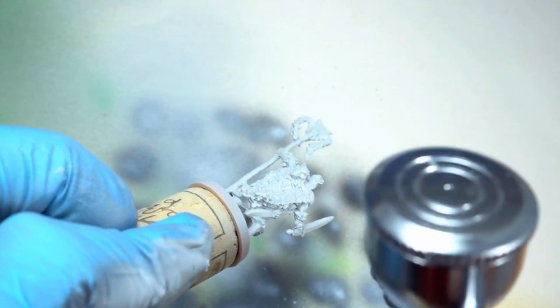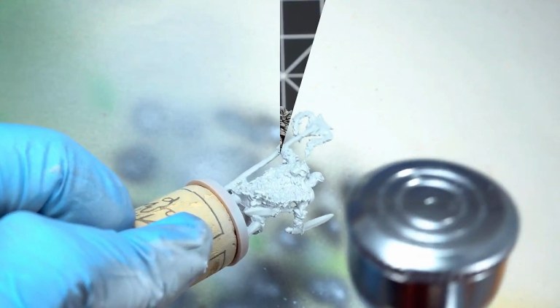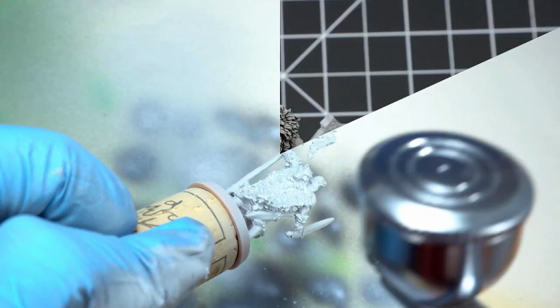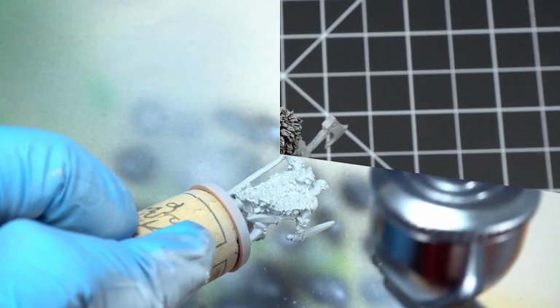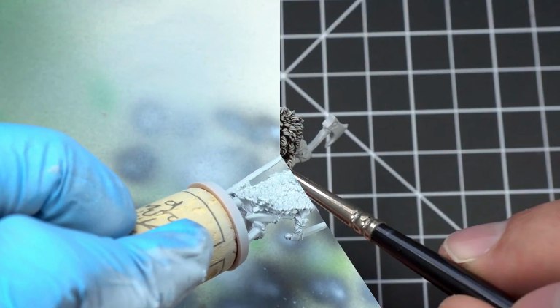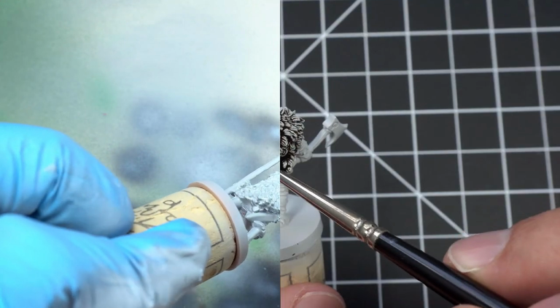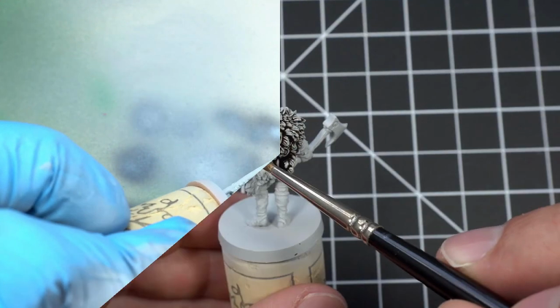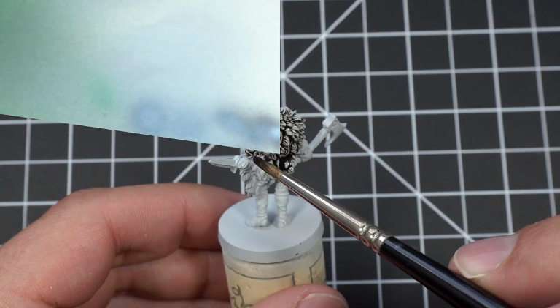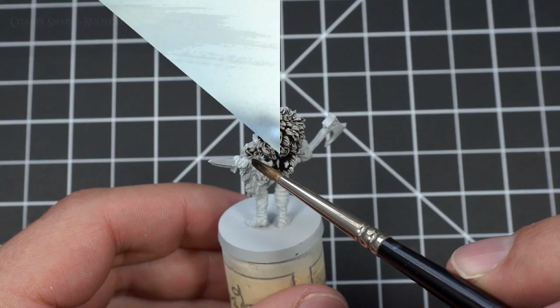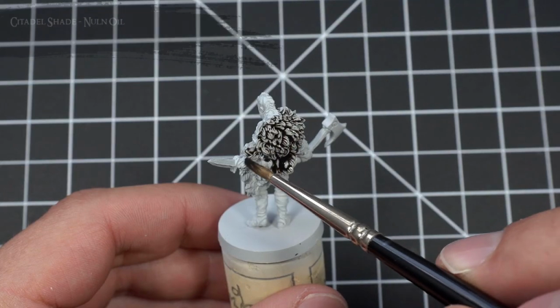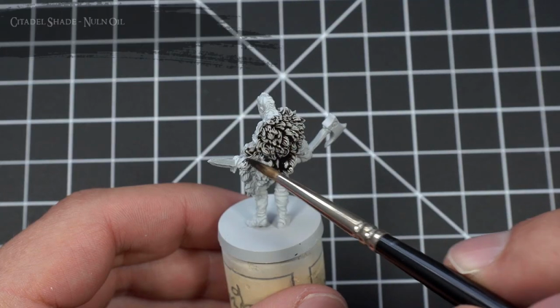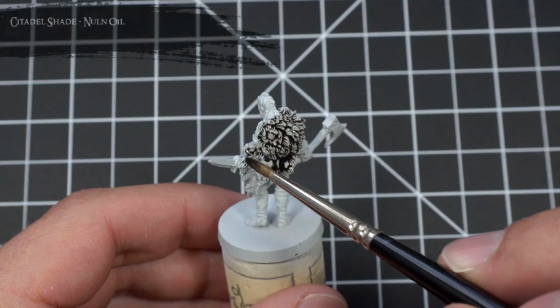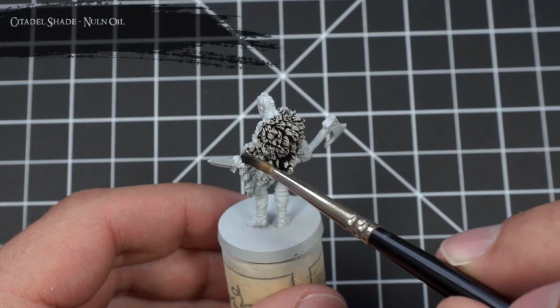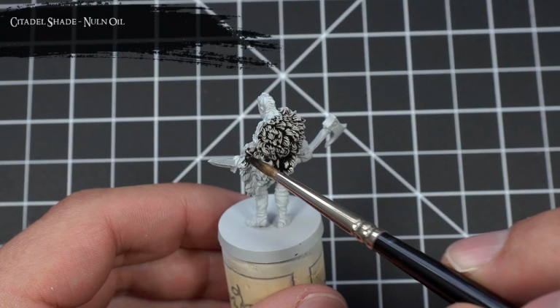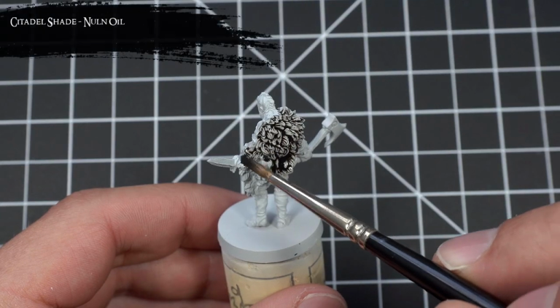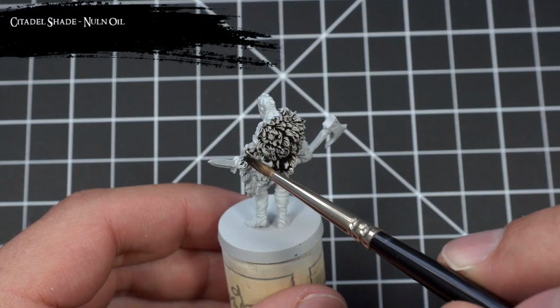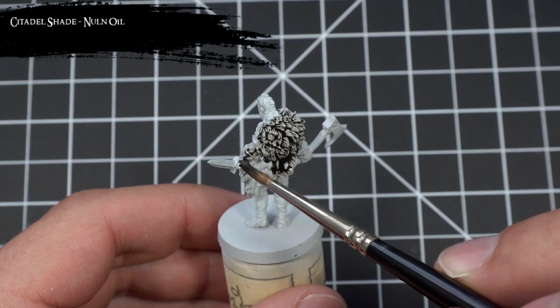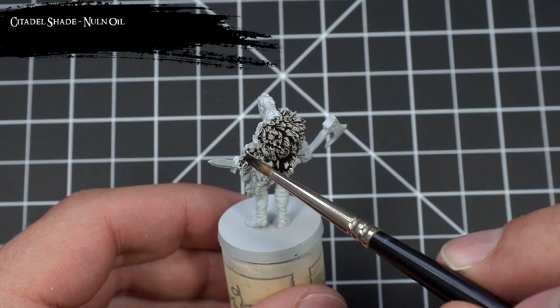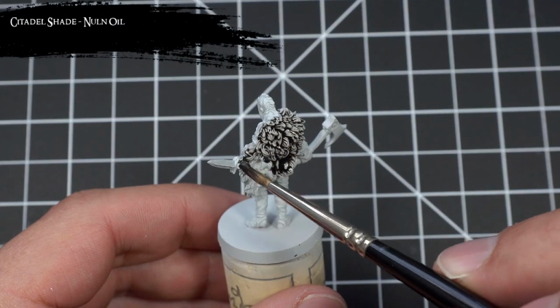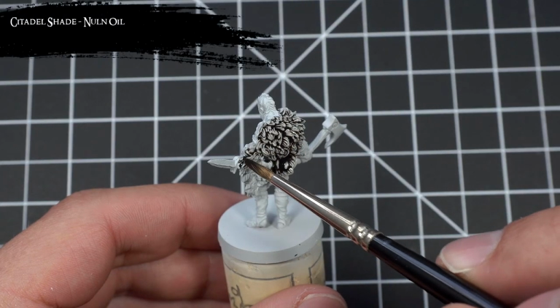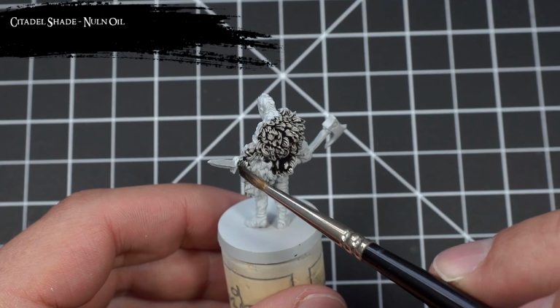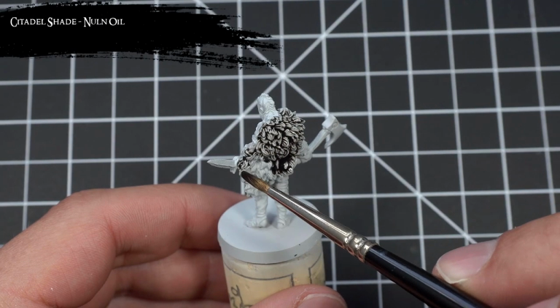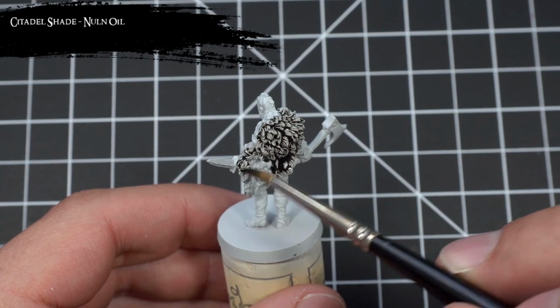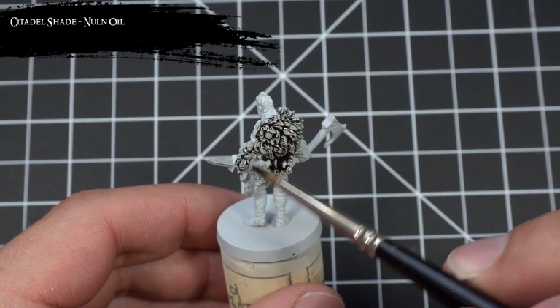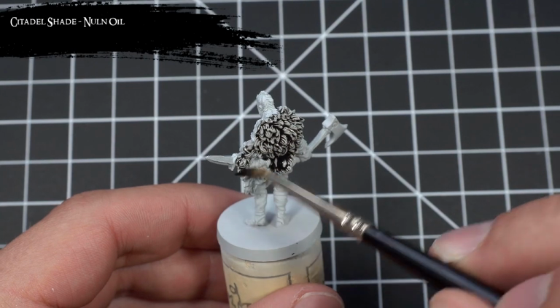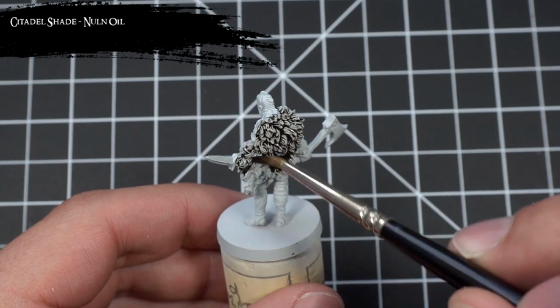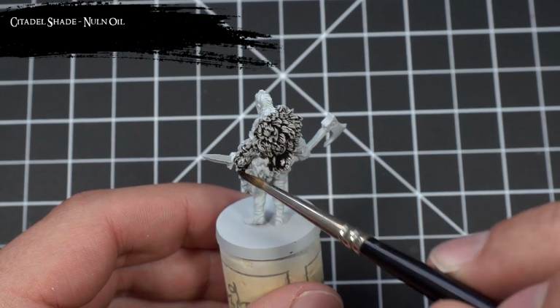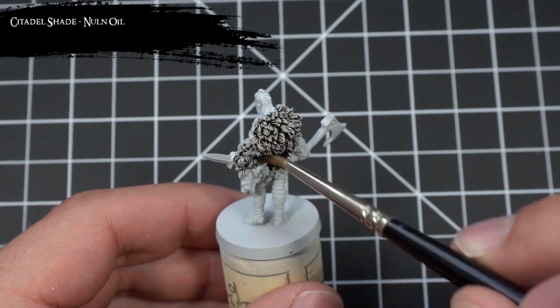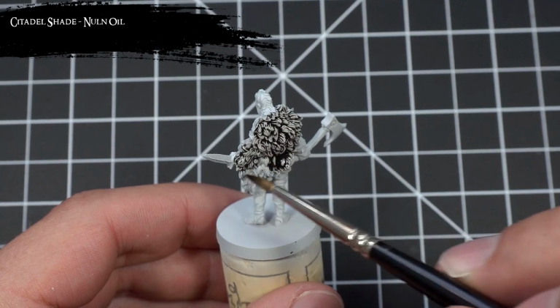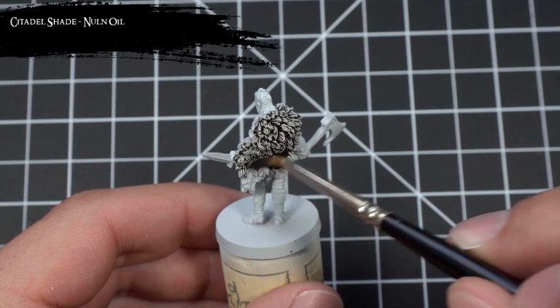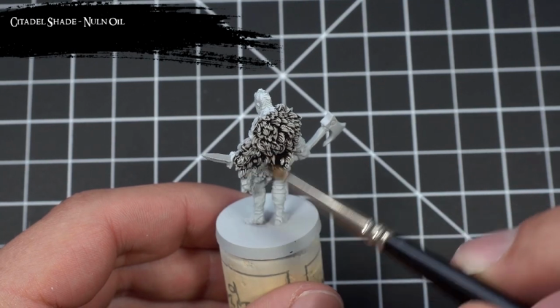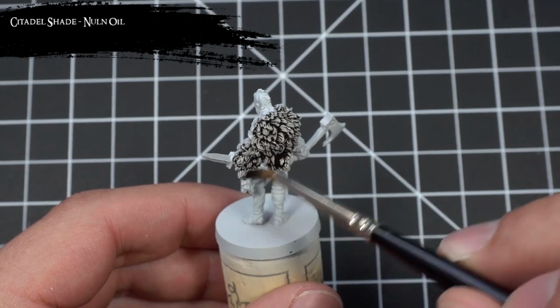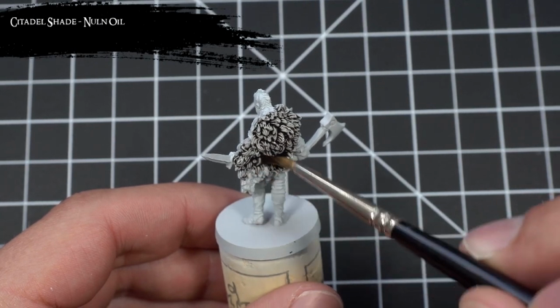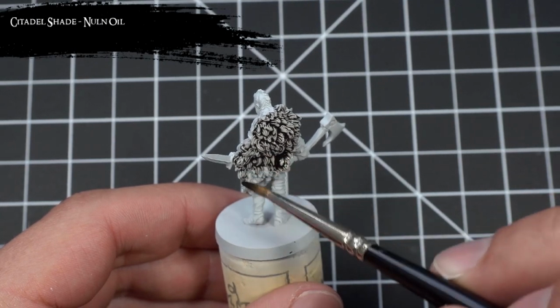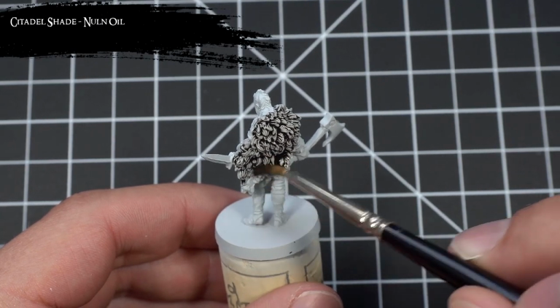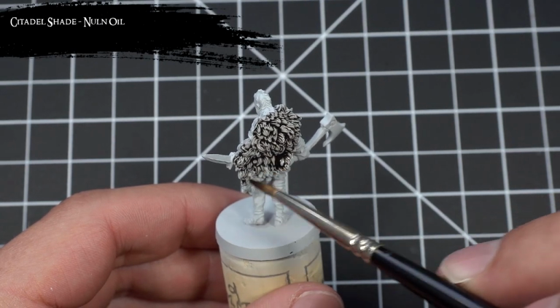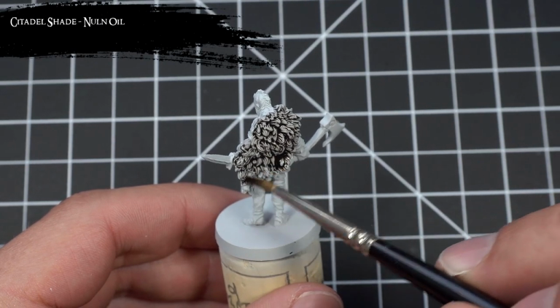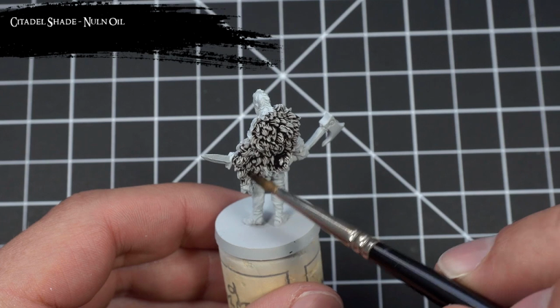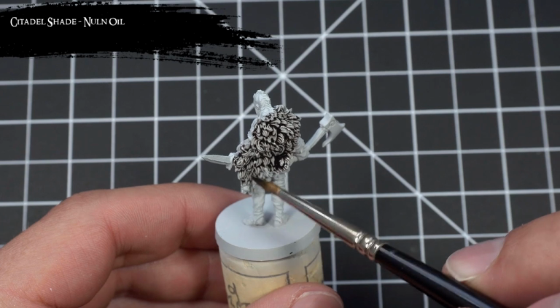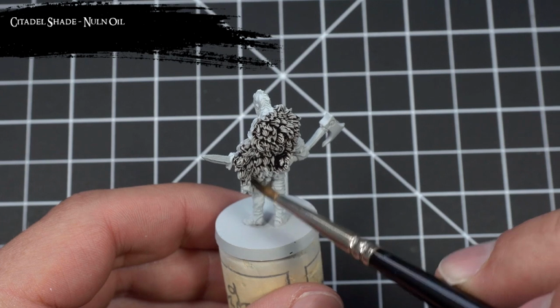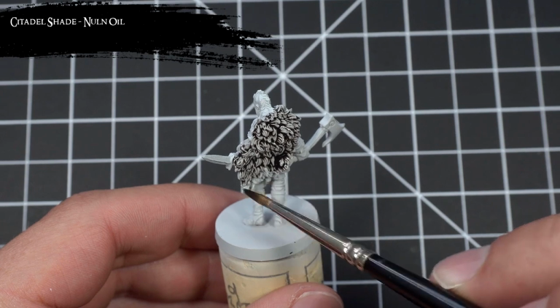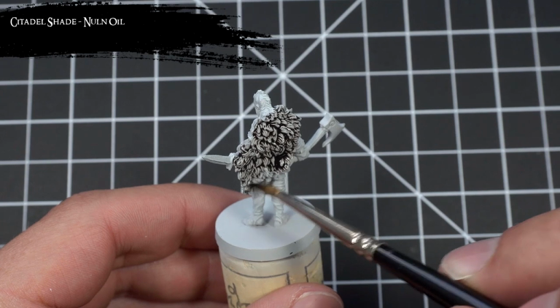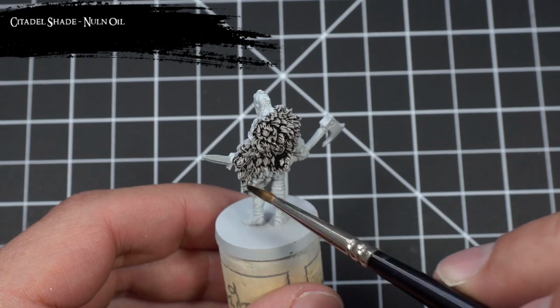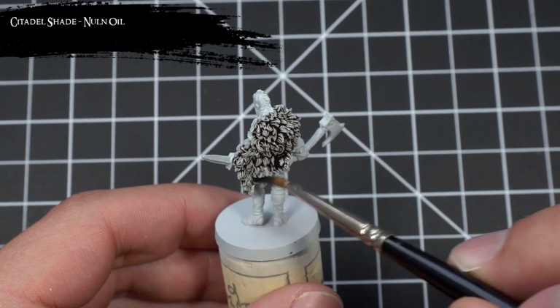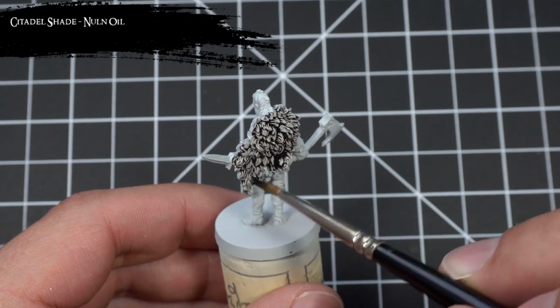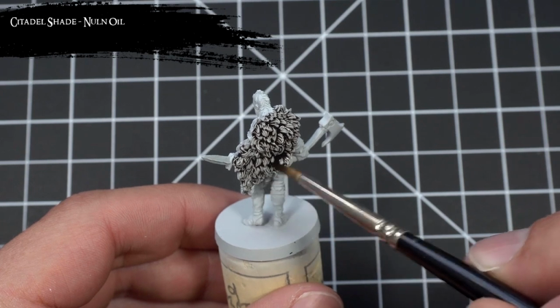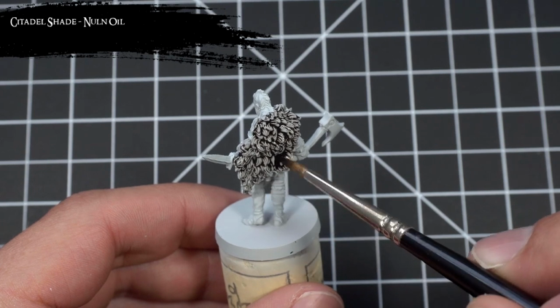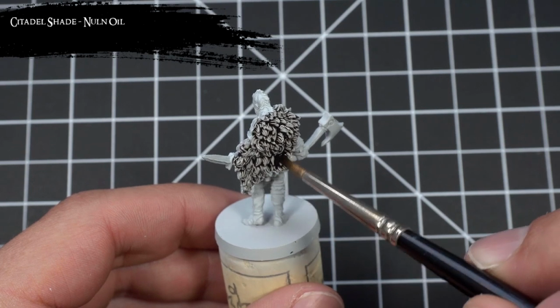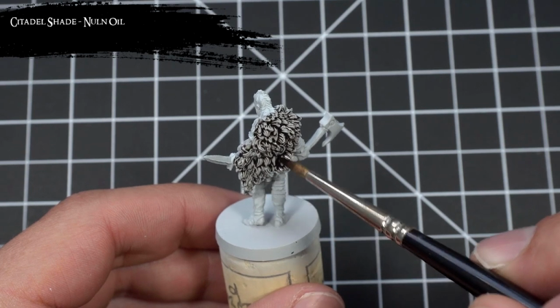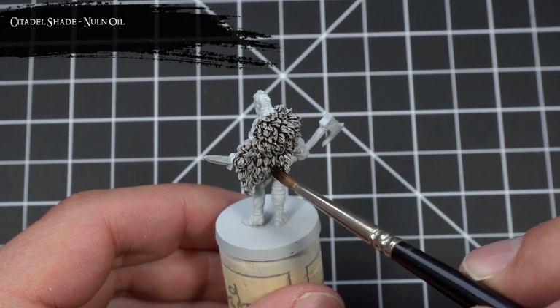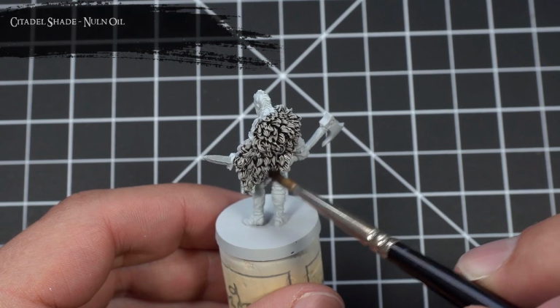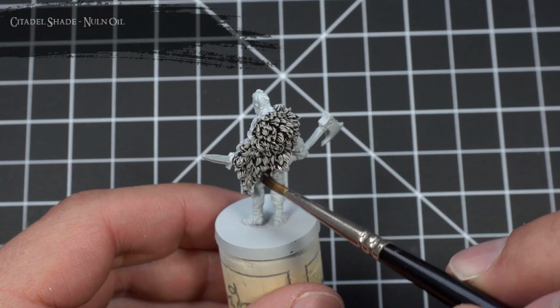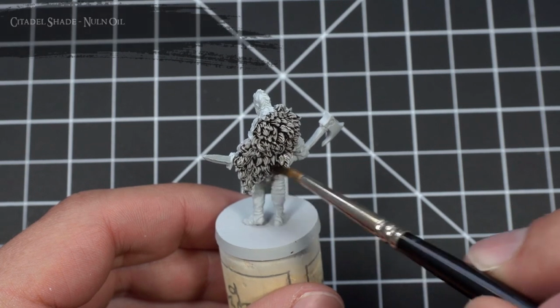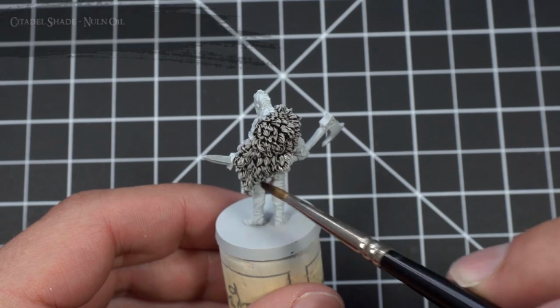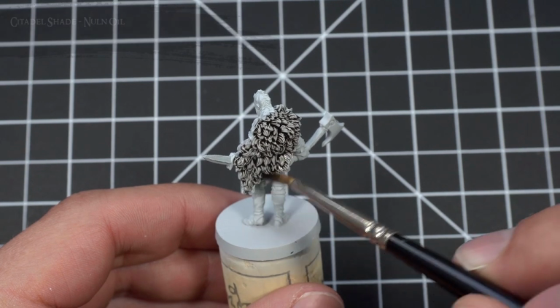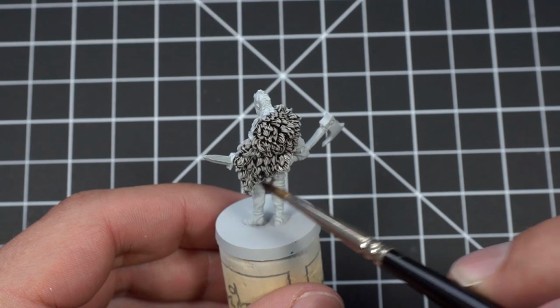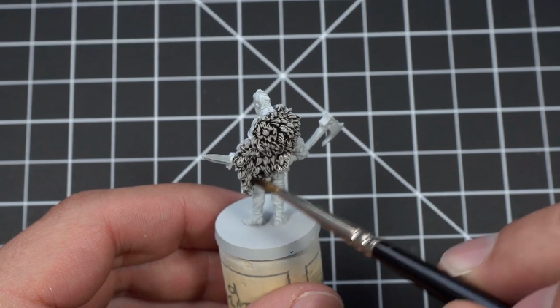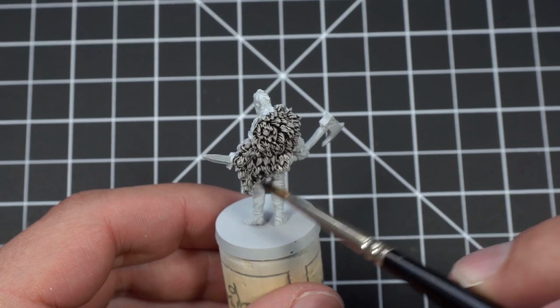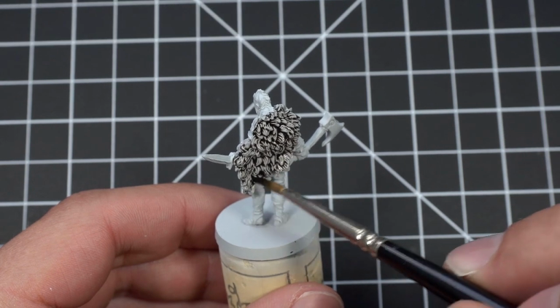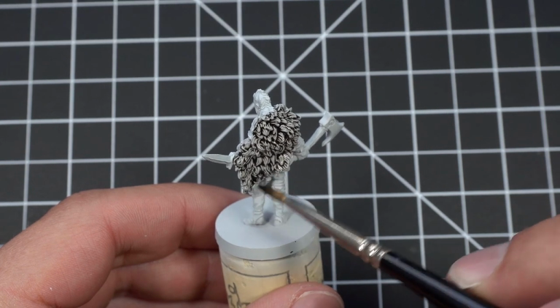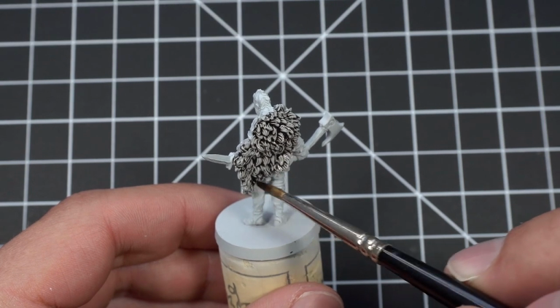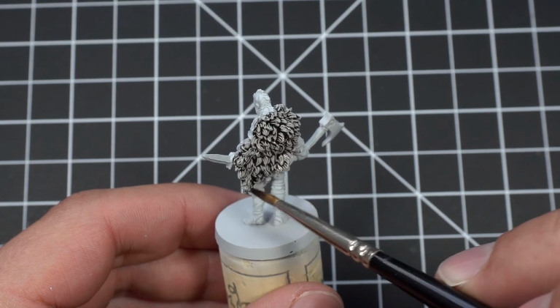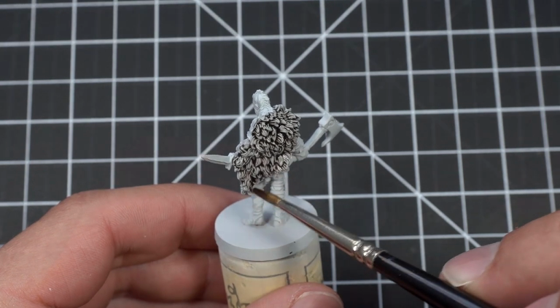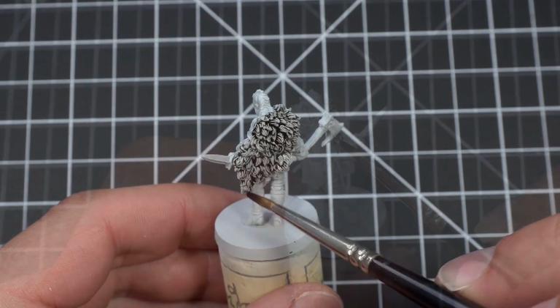I then applied Nolan Oil to all the Wolf Pelts, Arm Guards, and Wolf Head on the captain's staff to start popping out all those details.